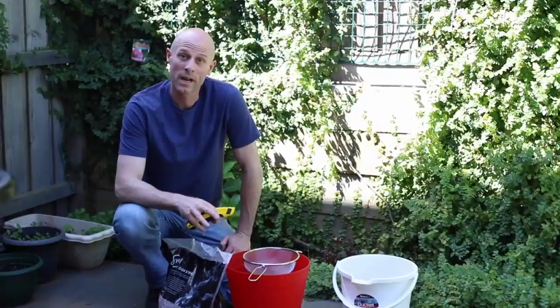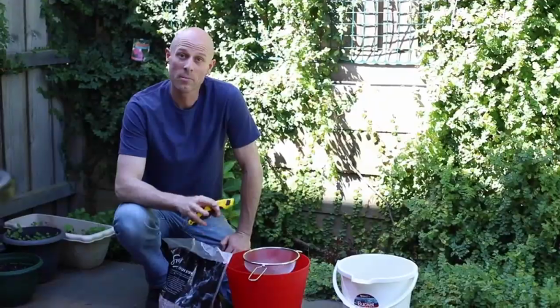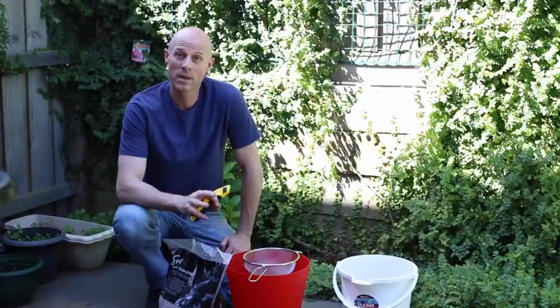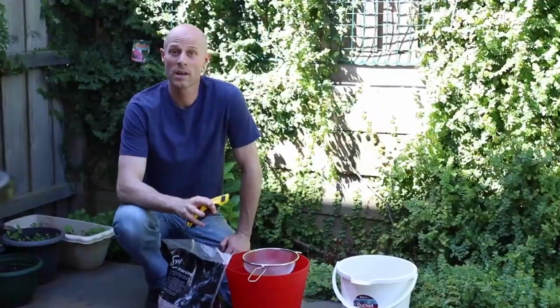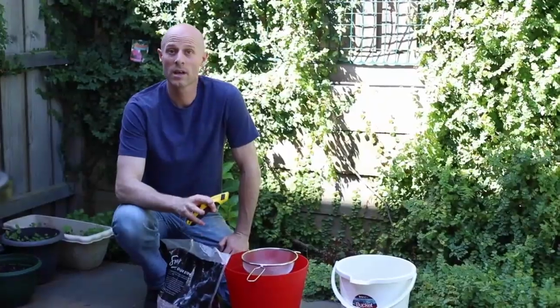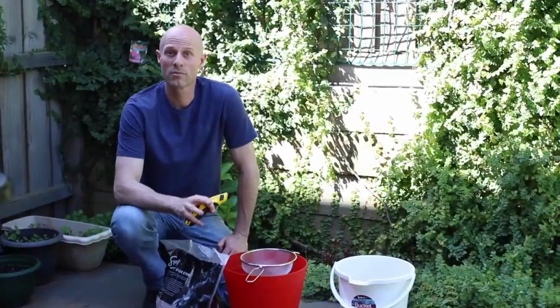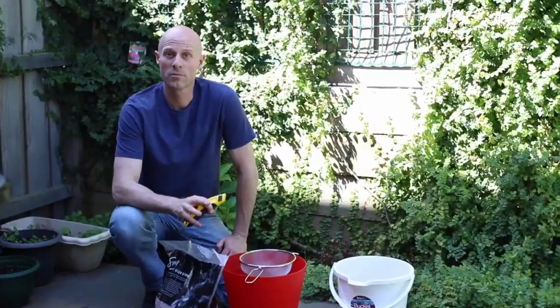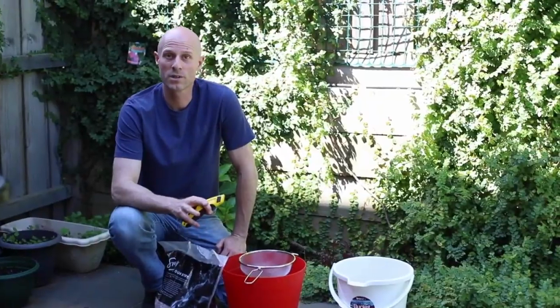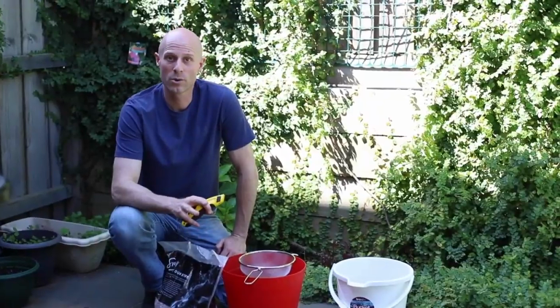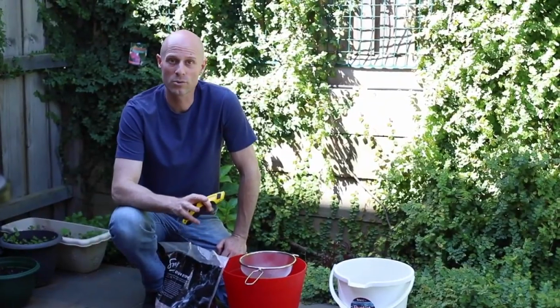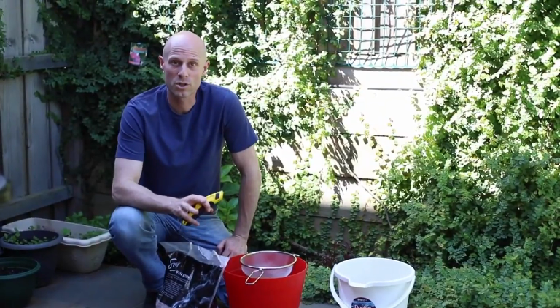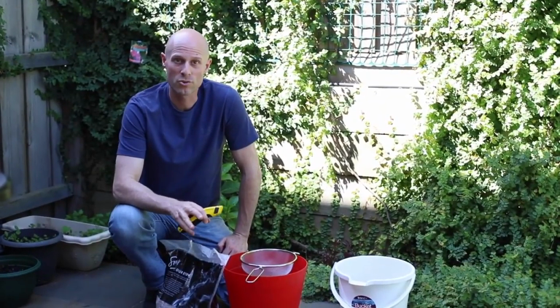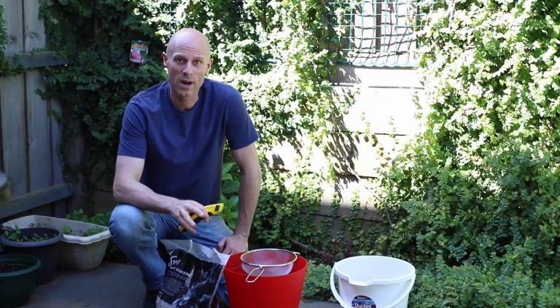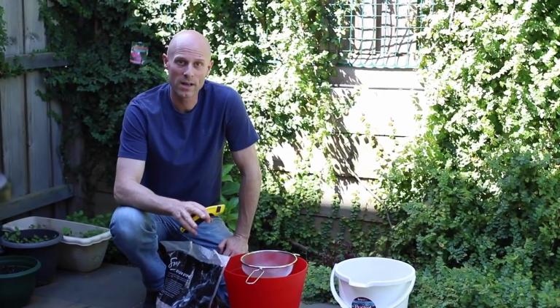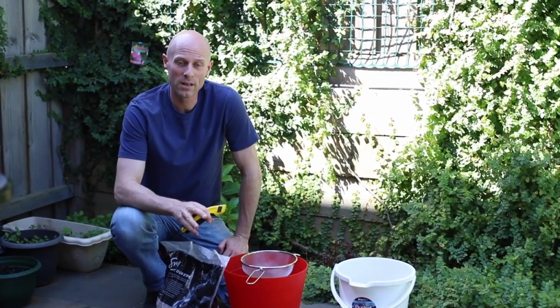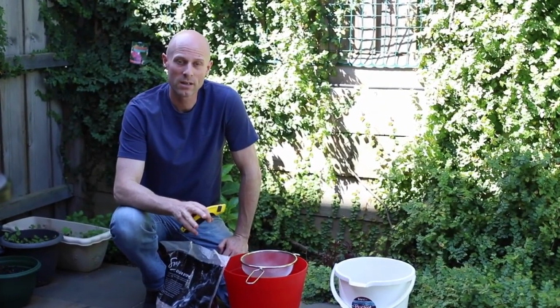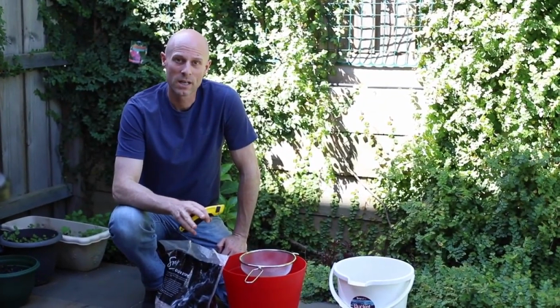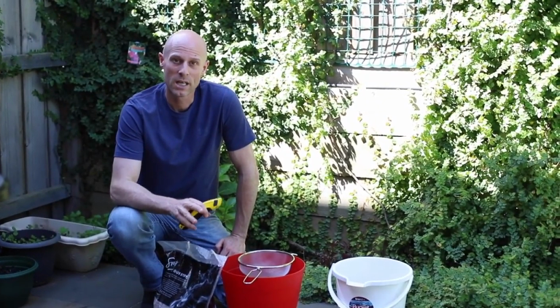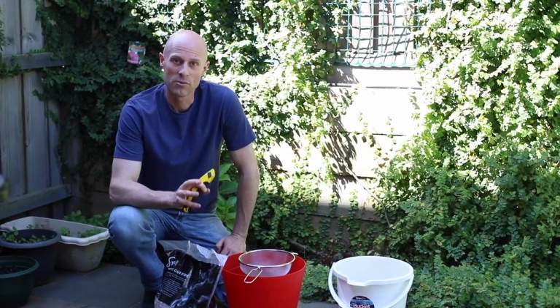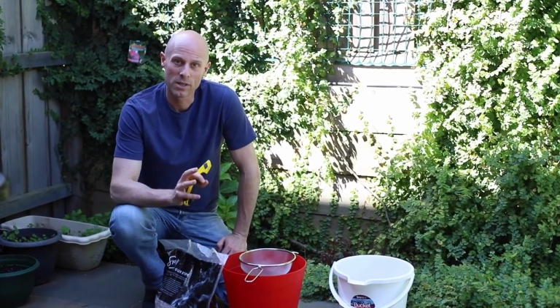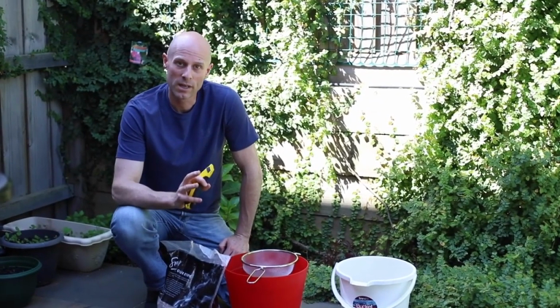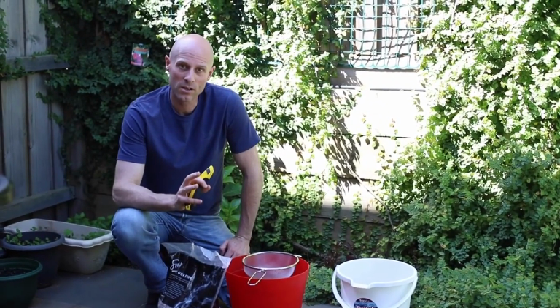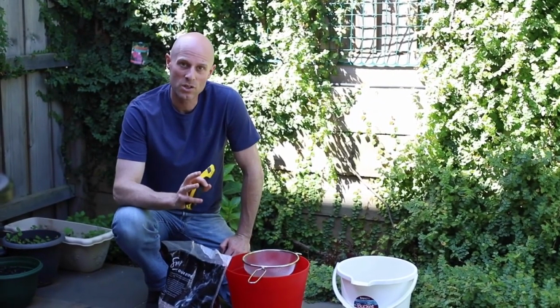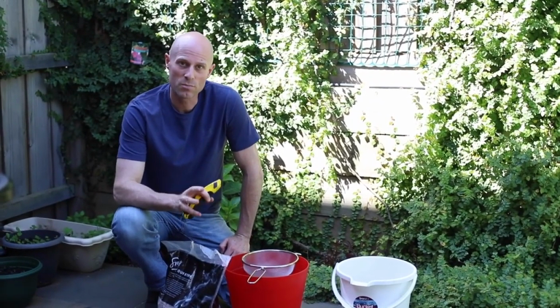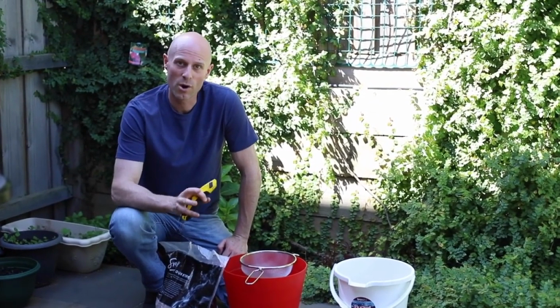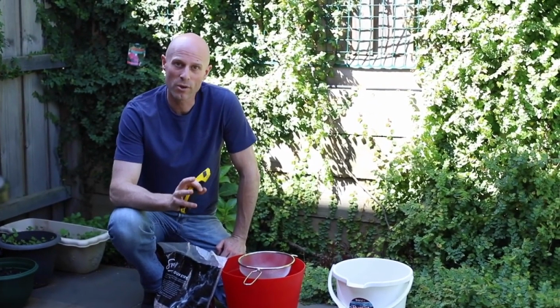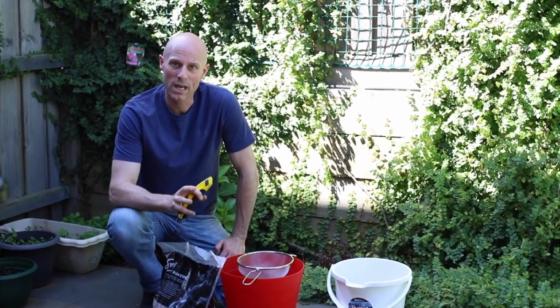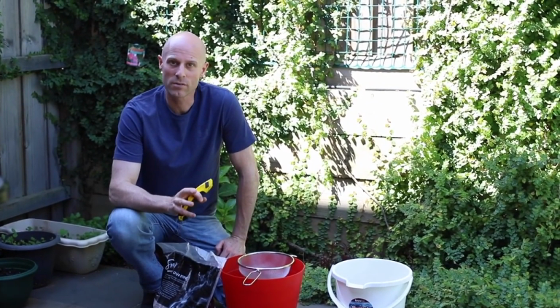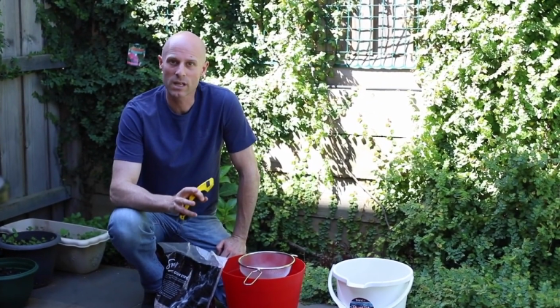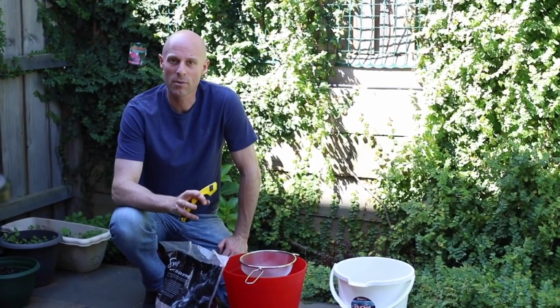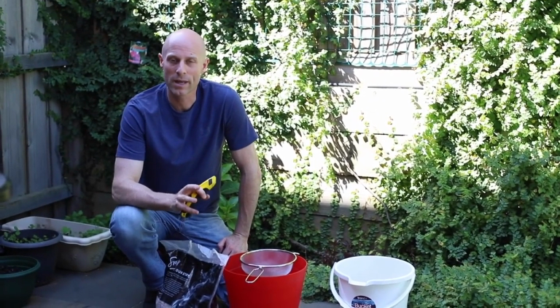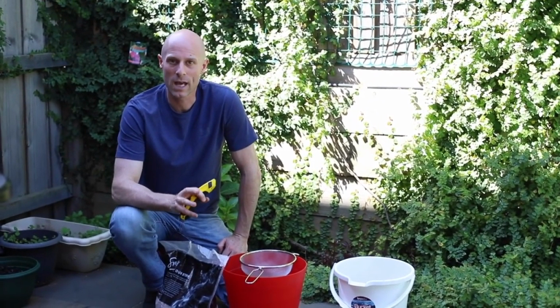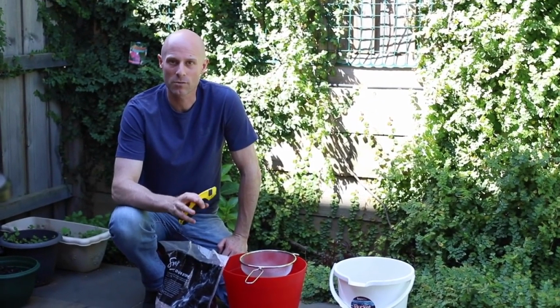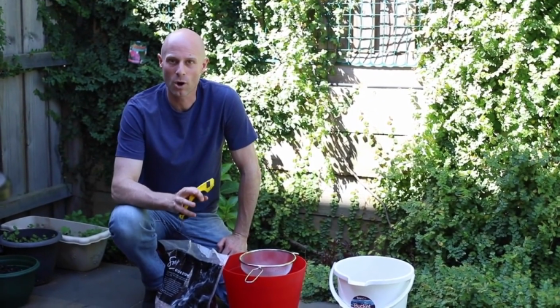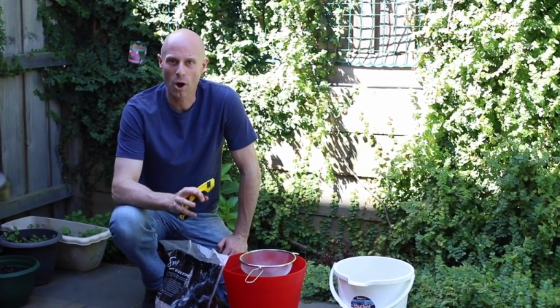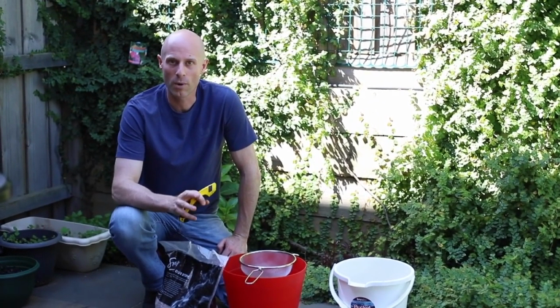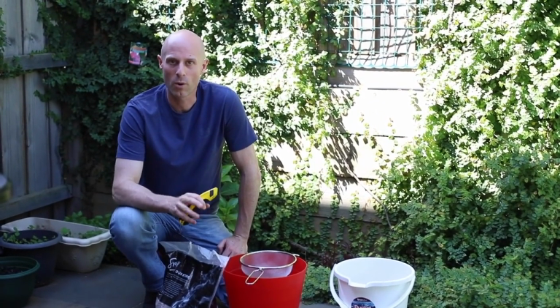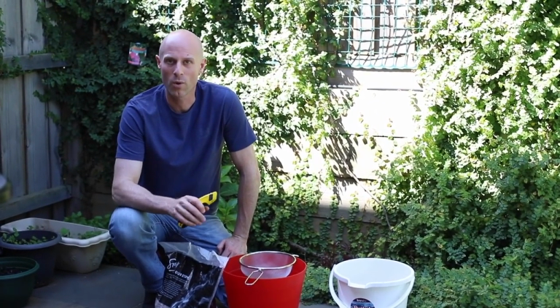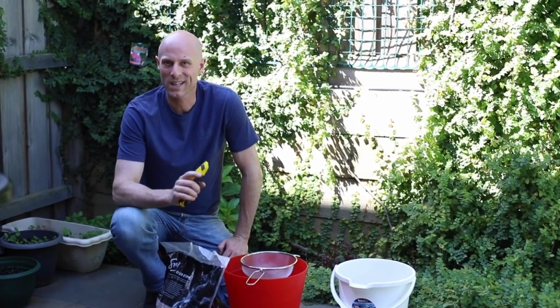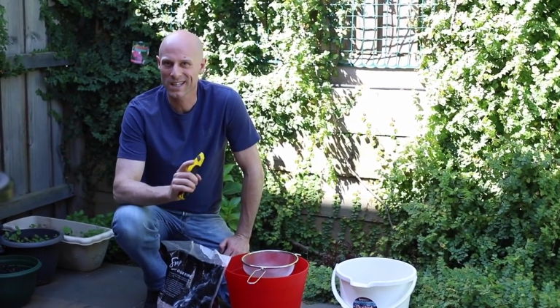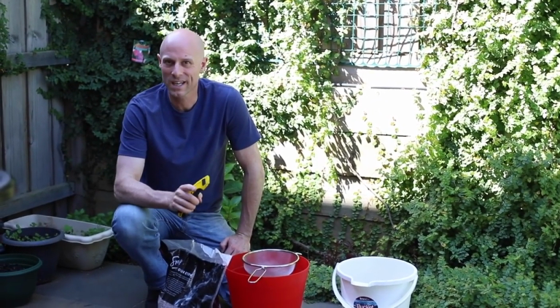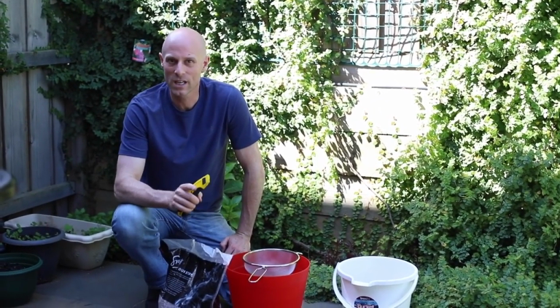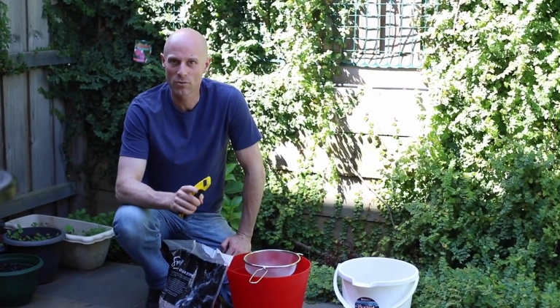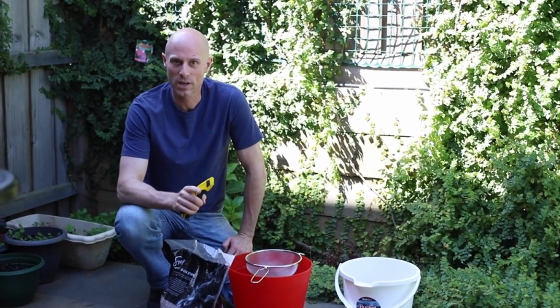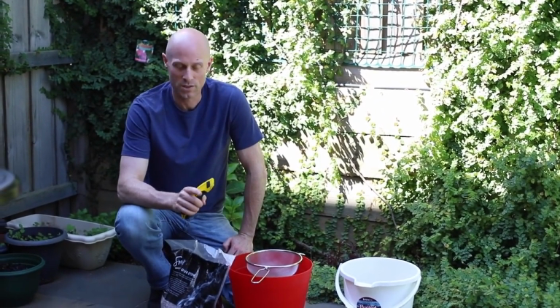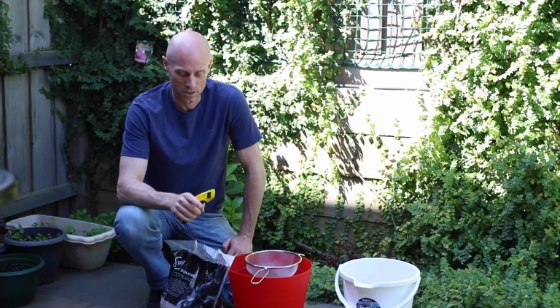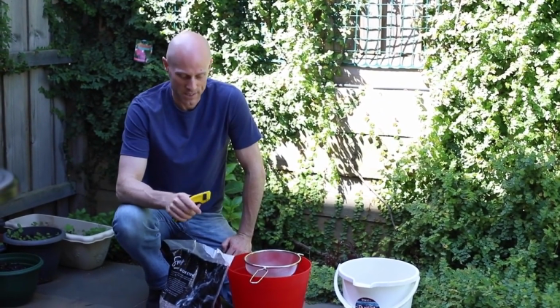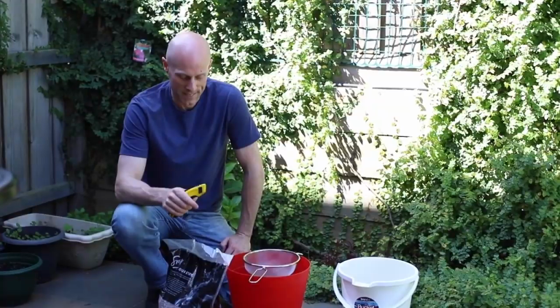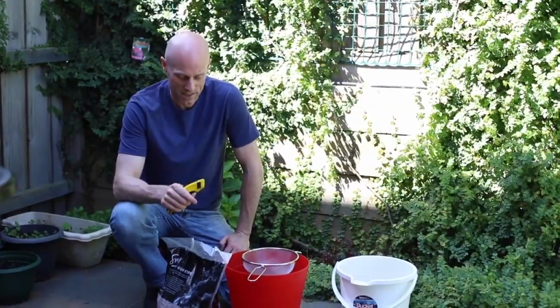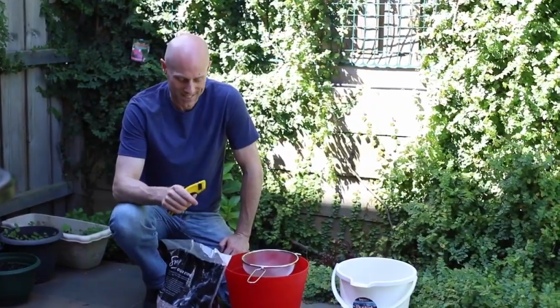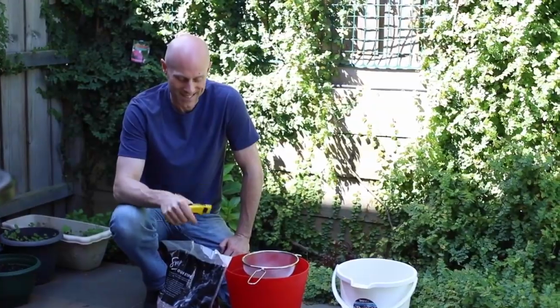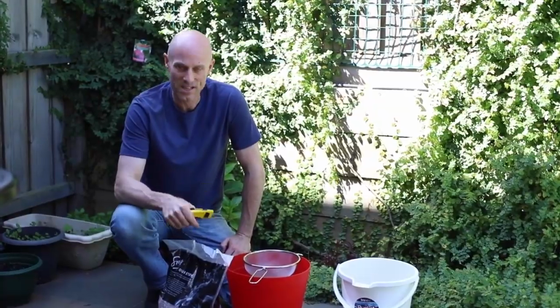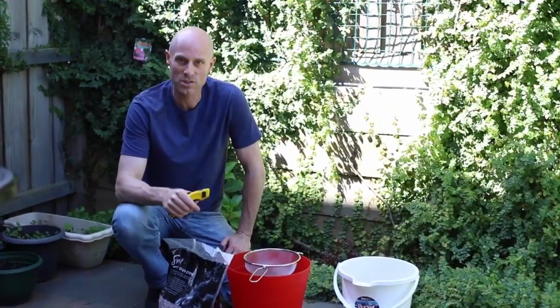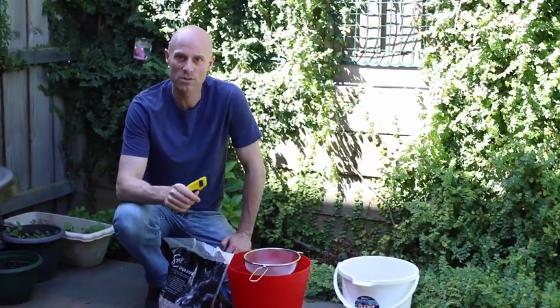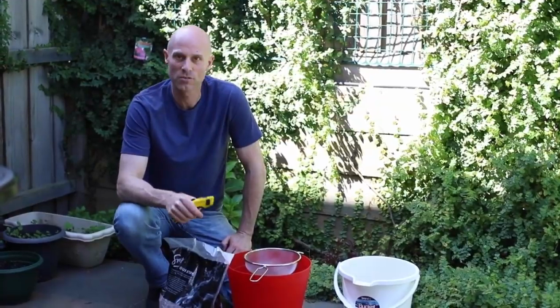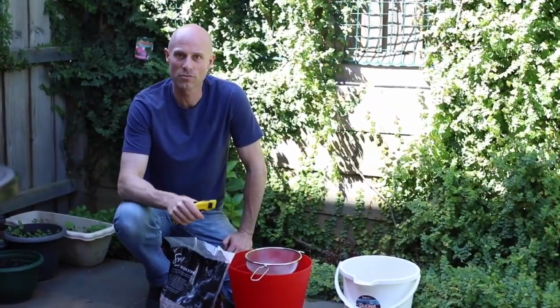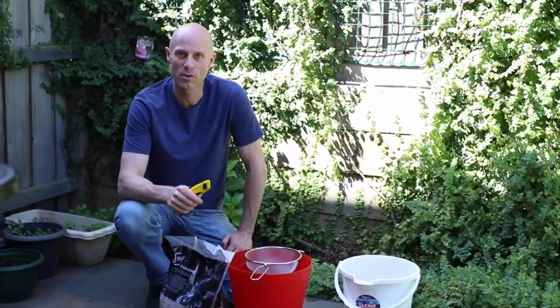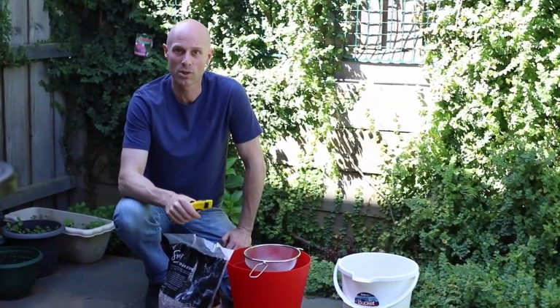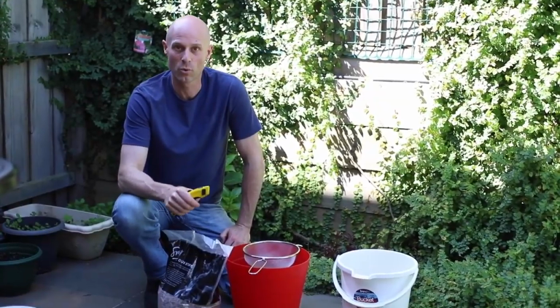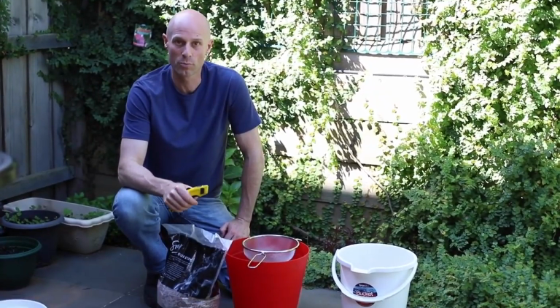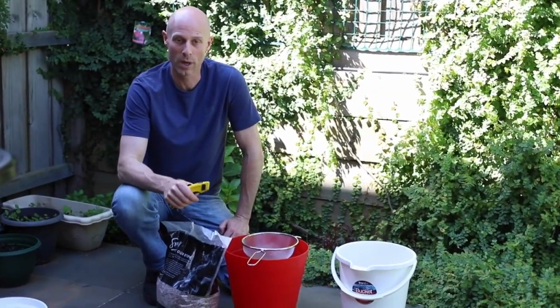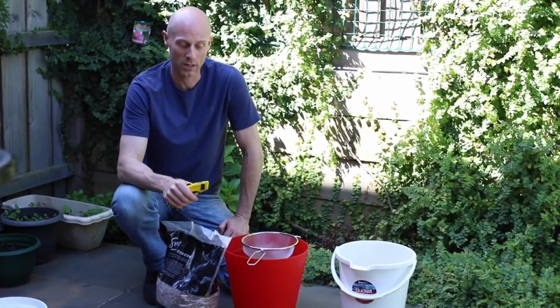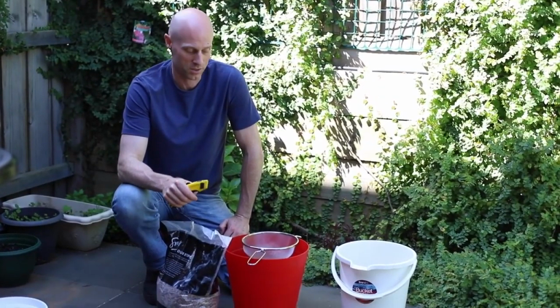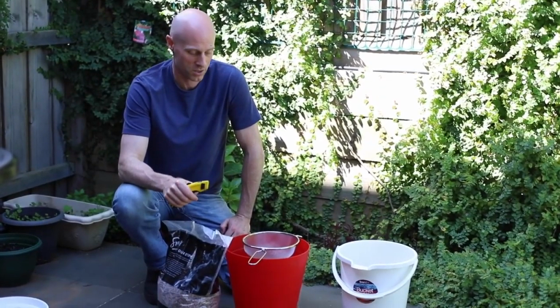G'day, Mick here from Zegrills Australia. If you're getting smoke coming out of your hopper, one of the key reasons is dust from your wood pellets.